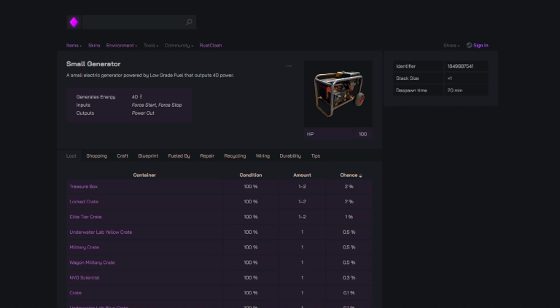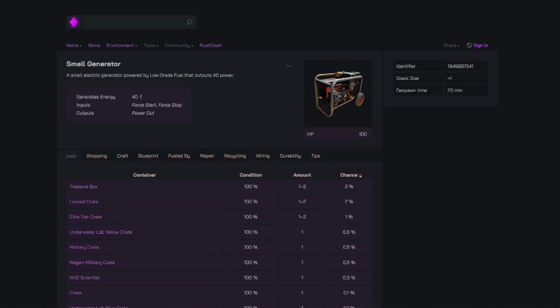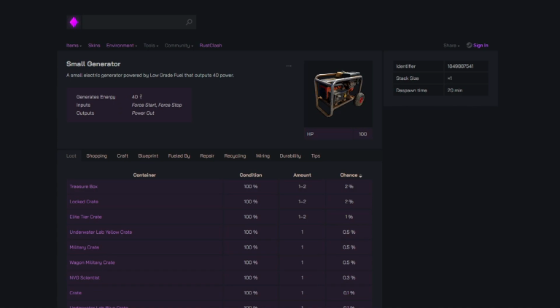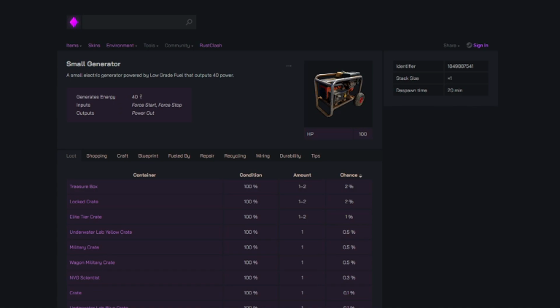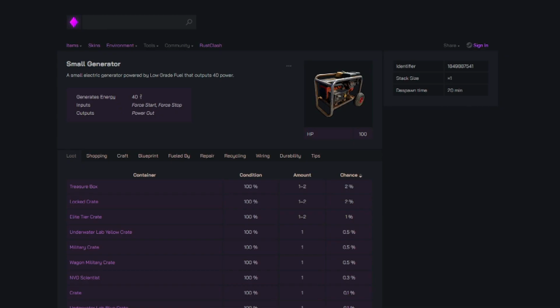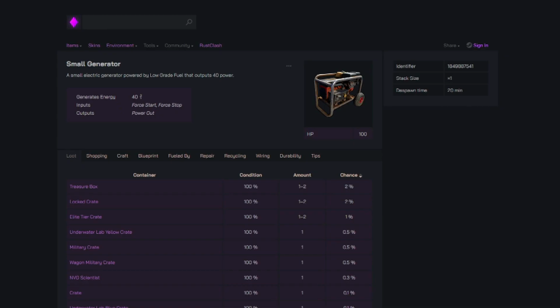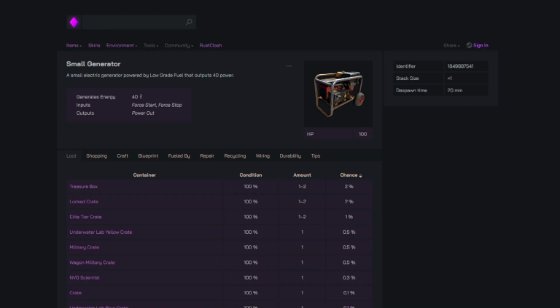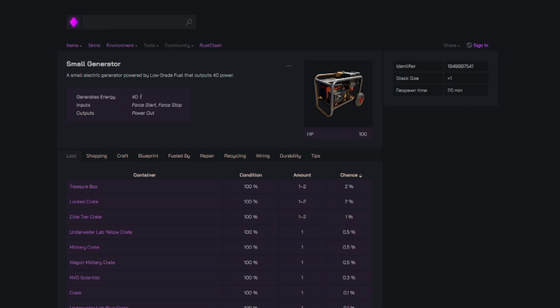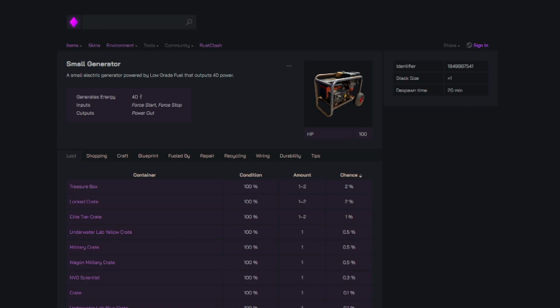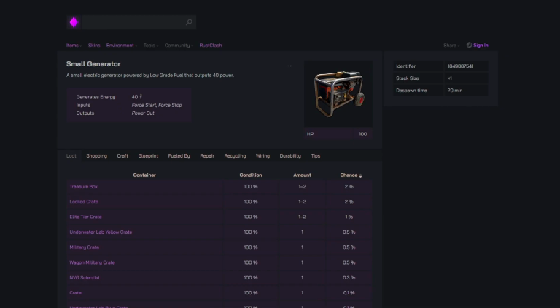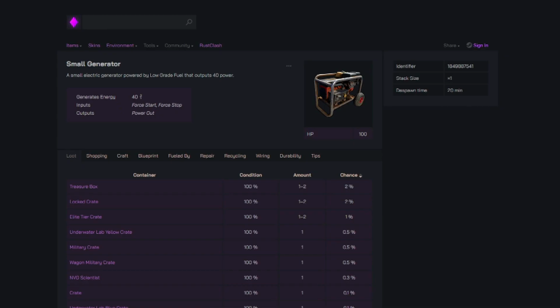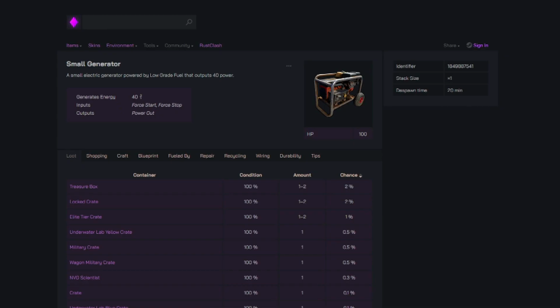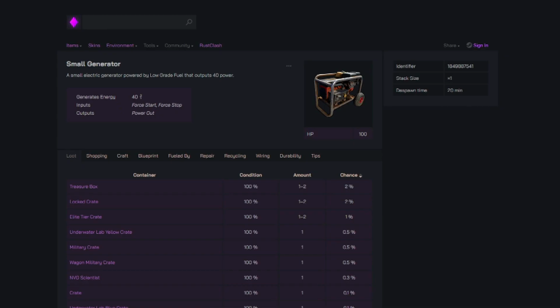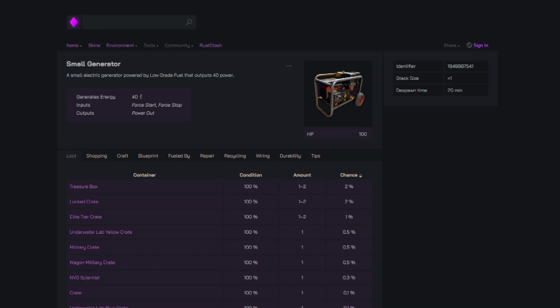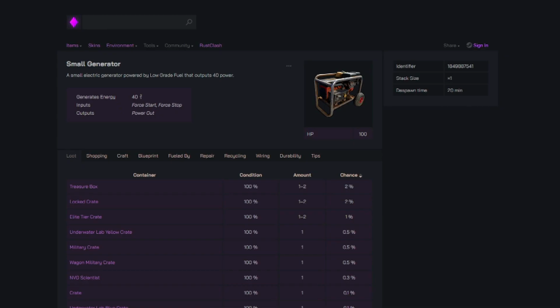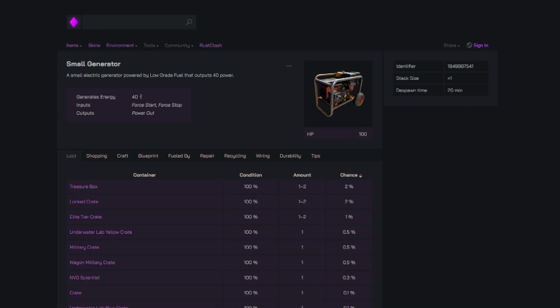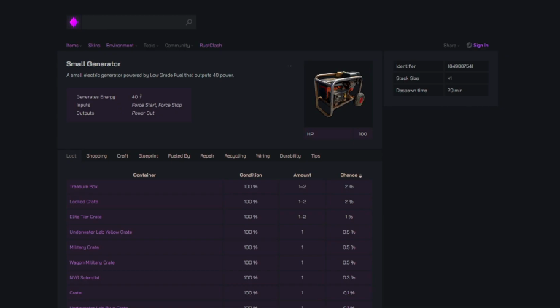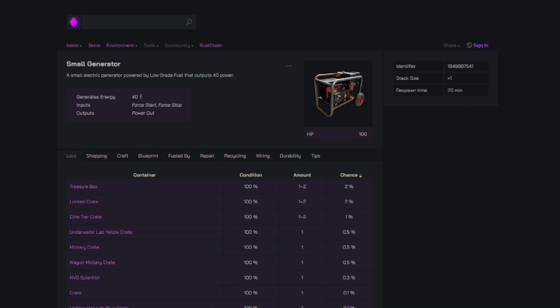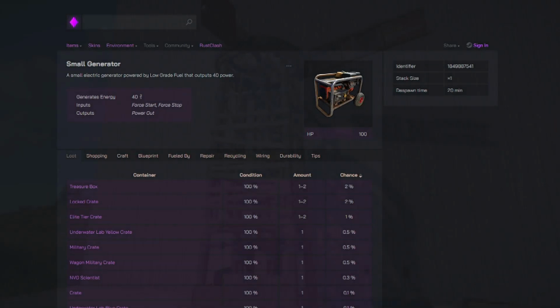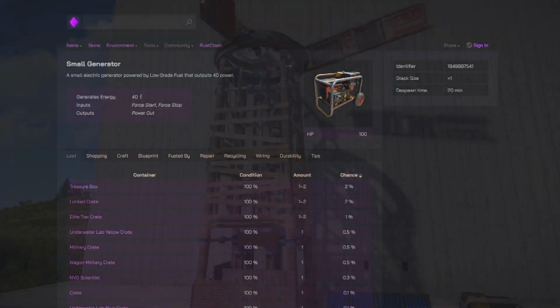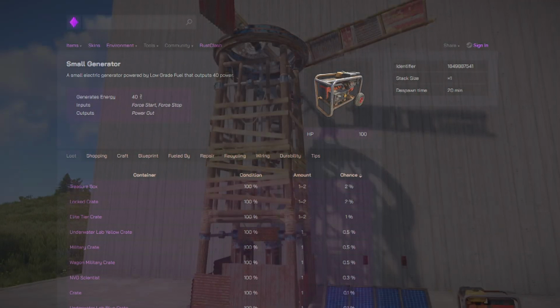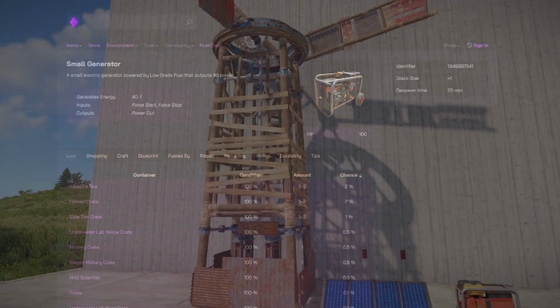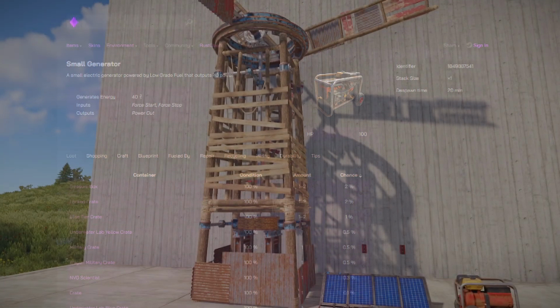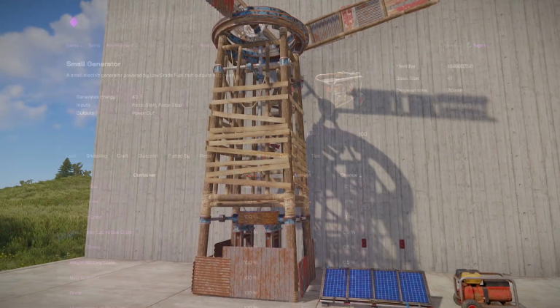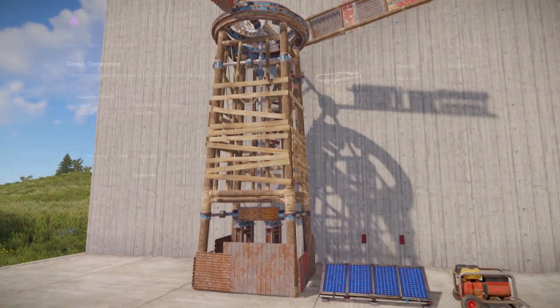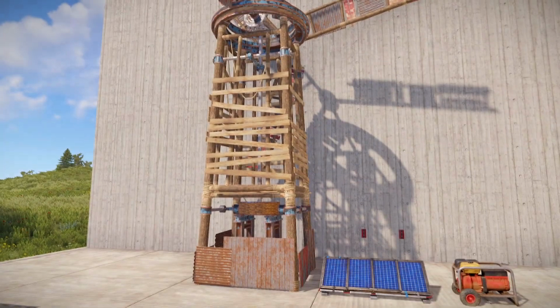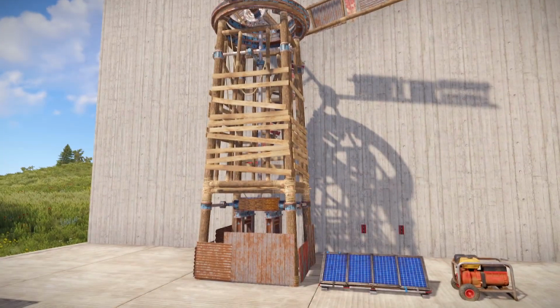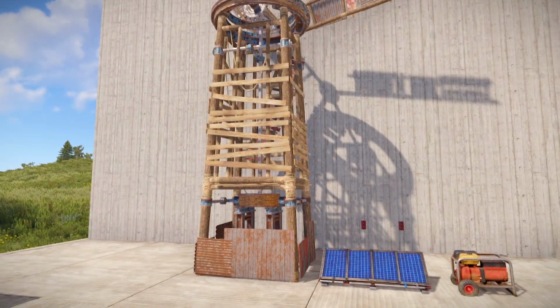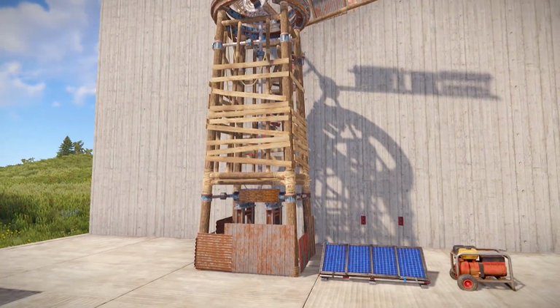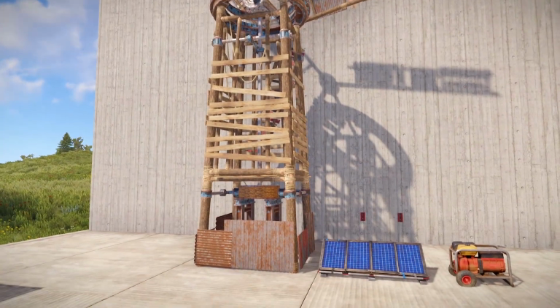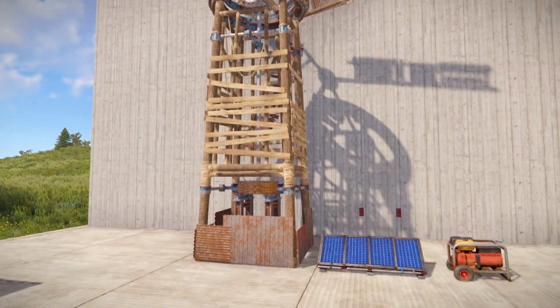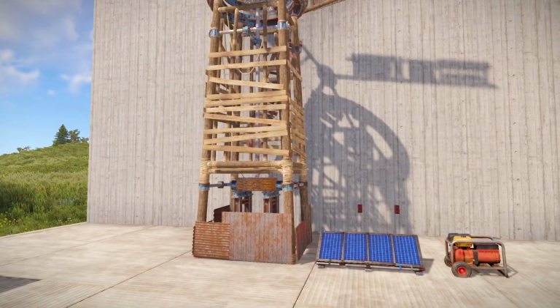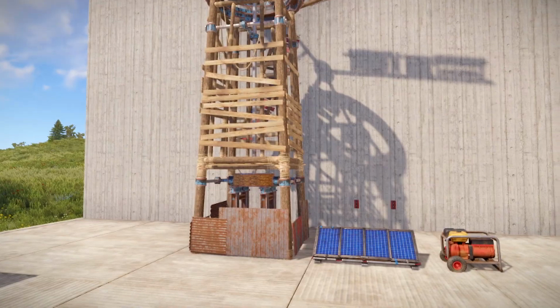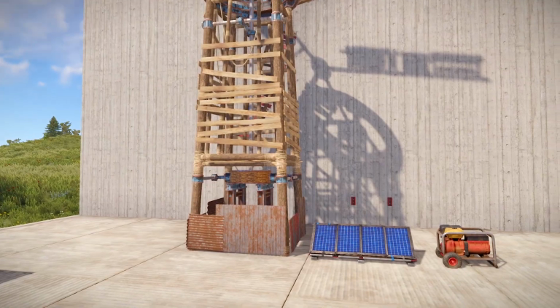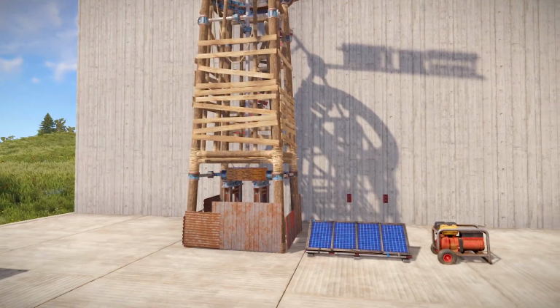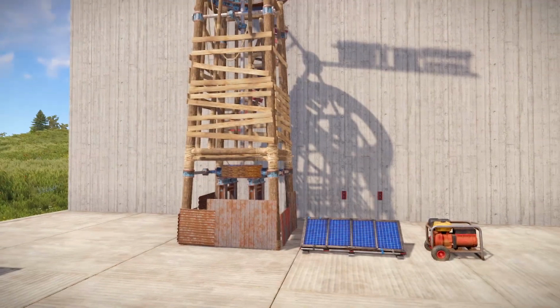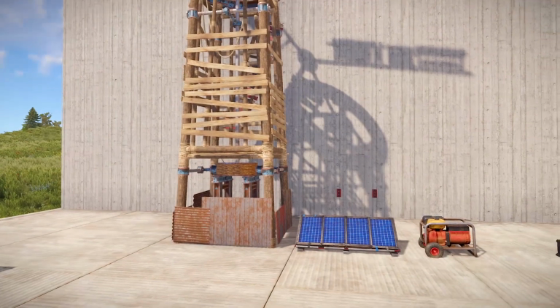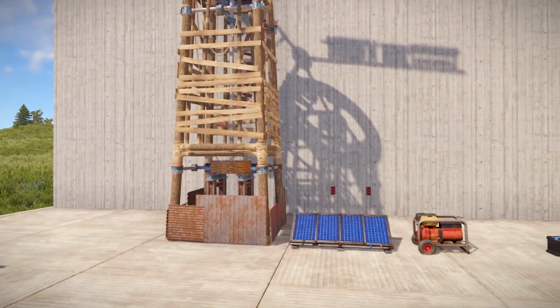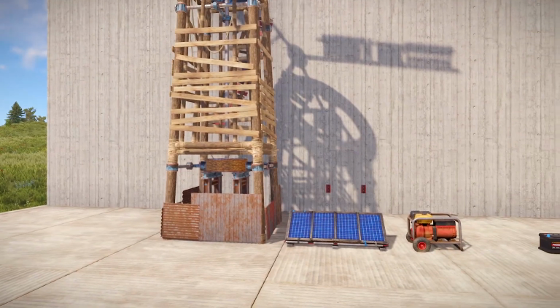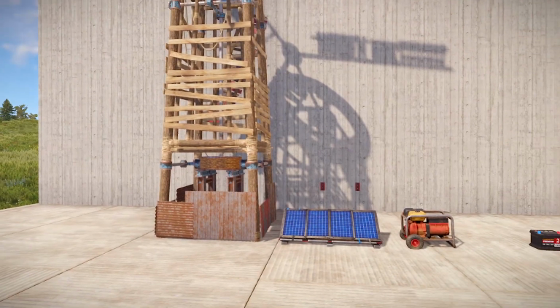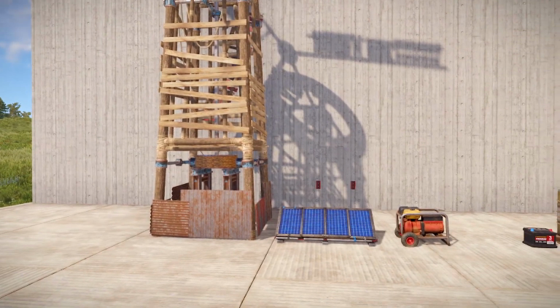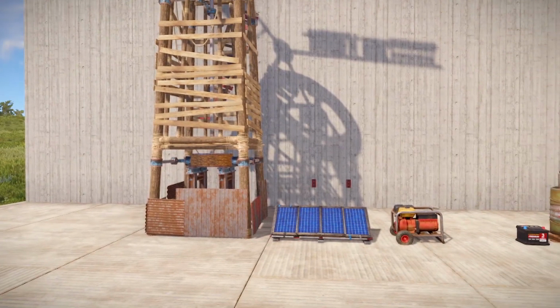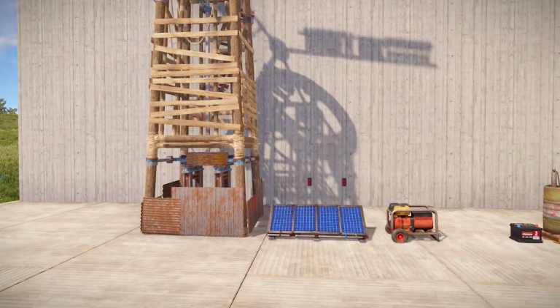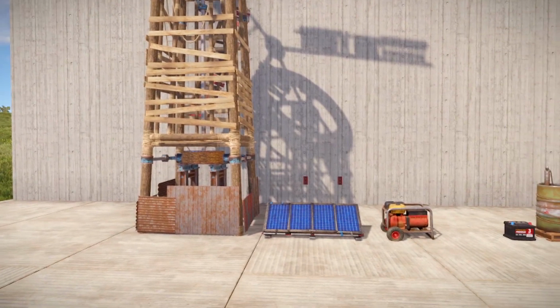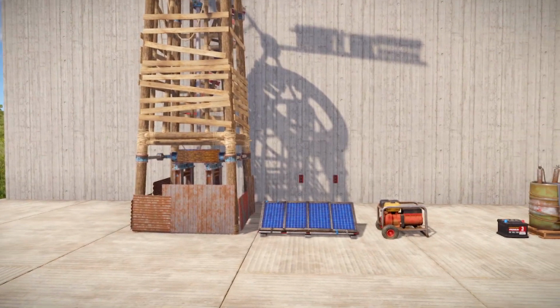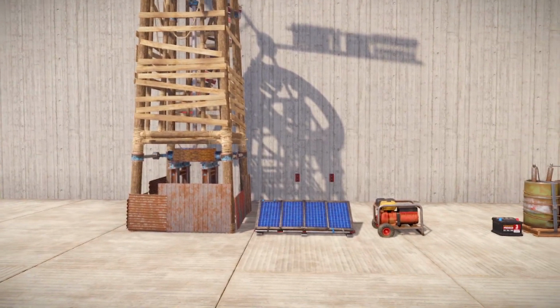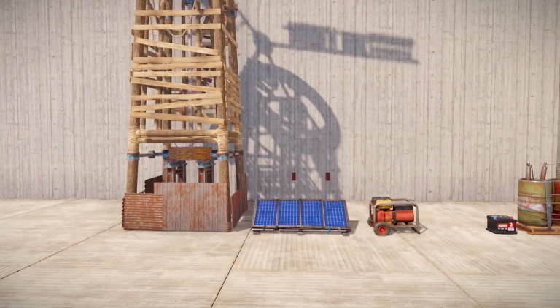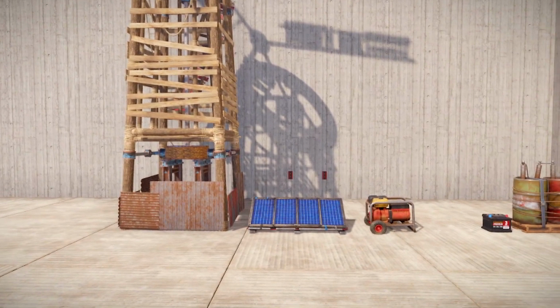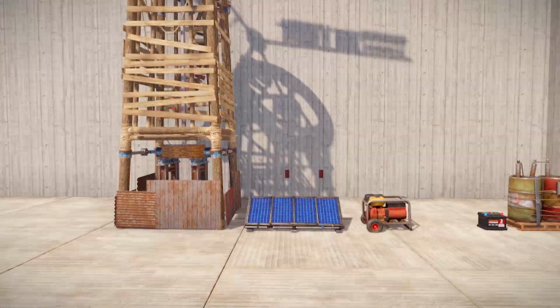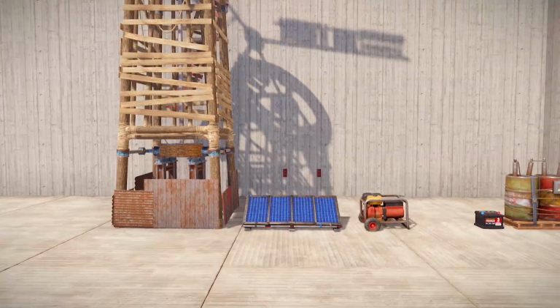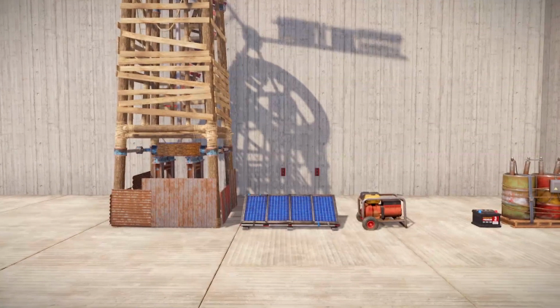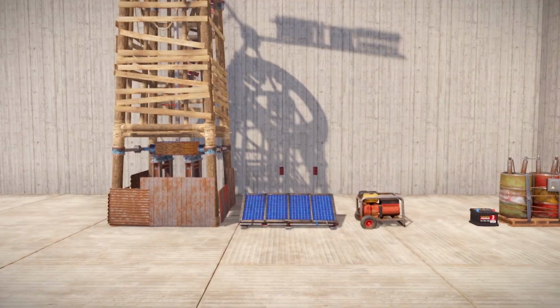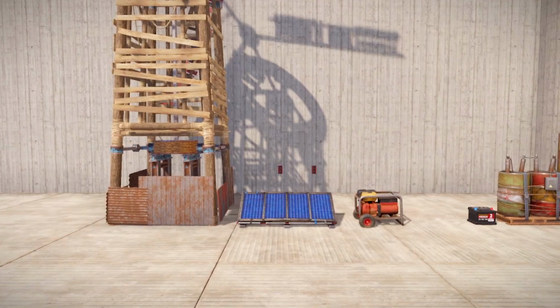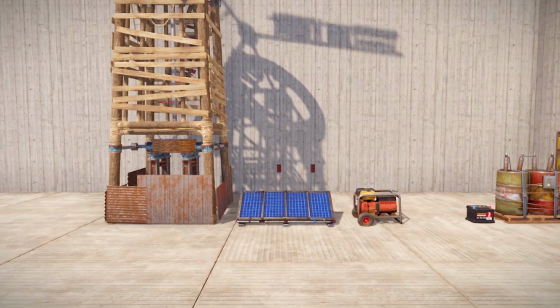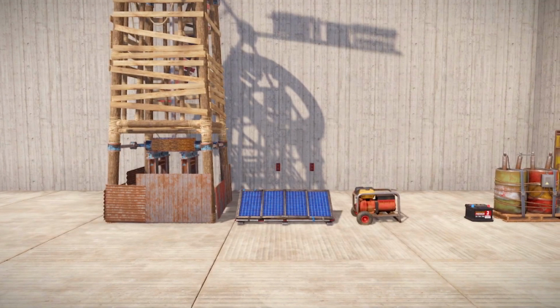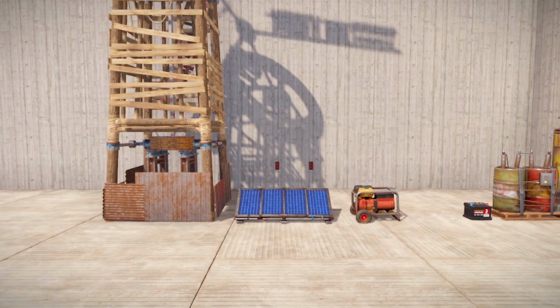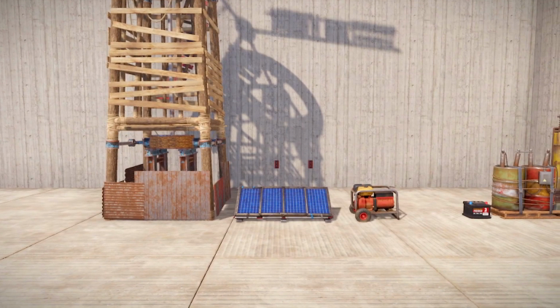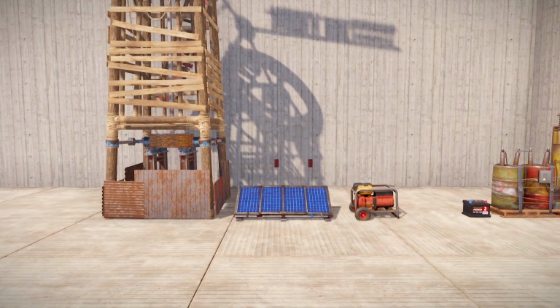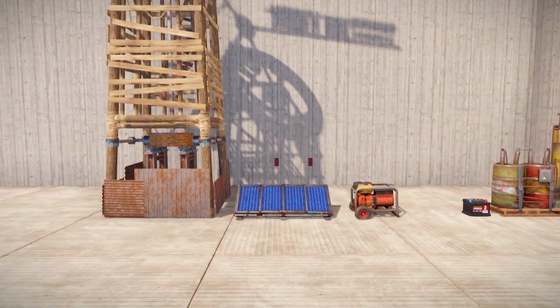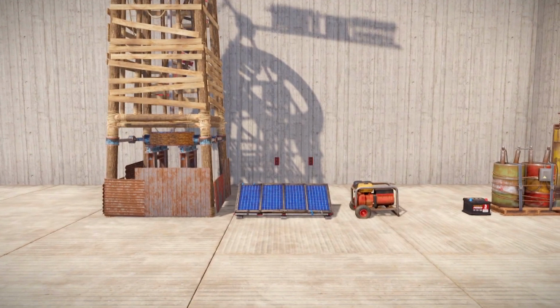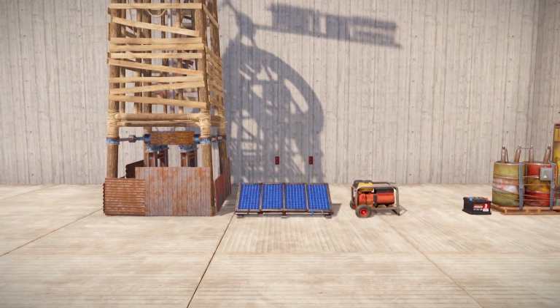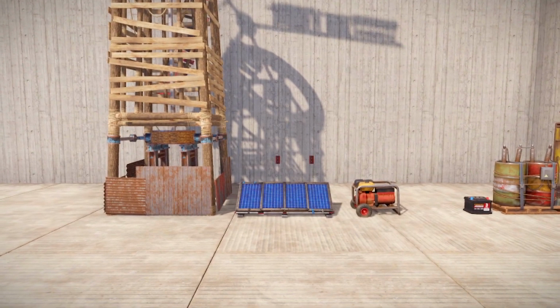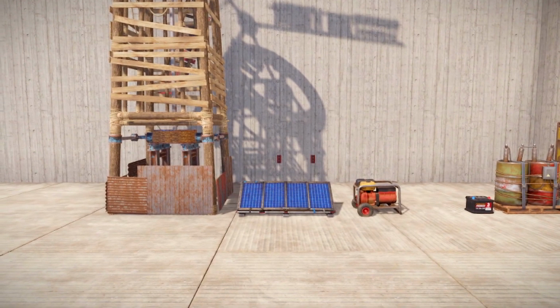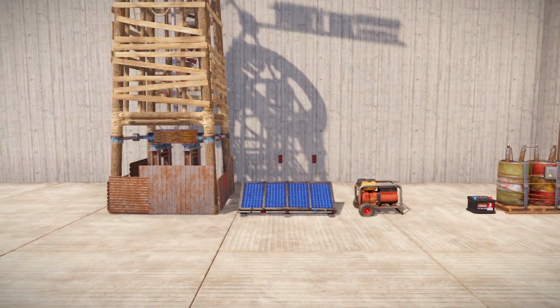The generator is not the most efficient source of power, but it is portable and easy to set up, and it's useful for things like online raids to power auto turrets for a little bit.